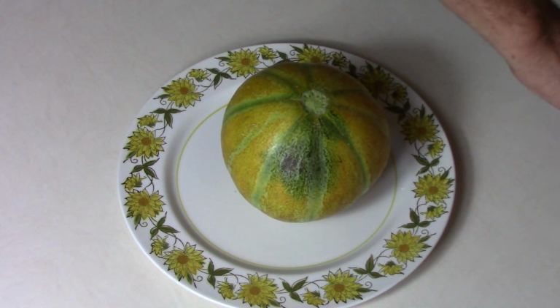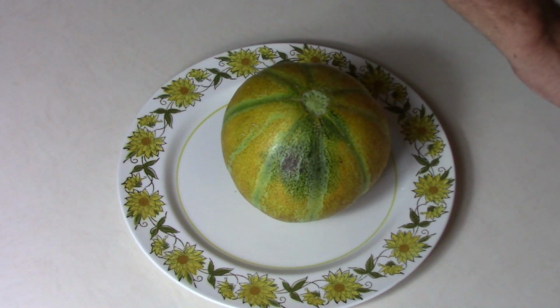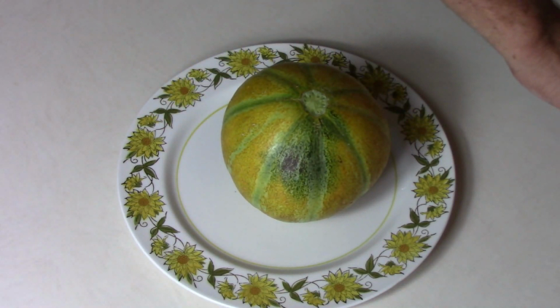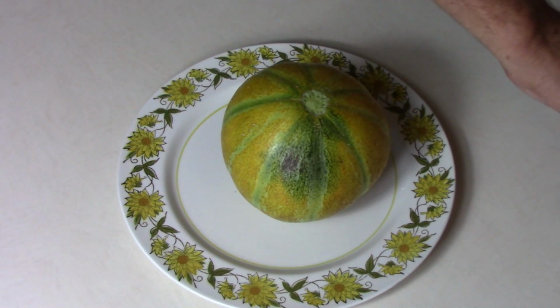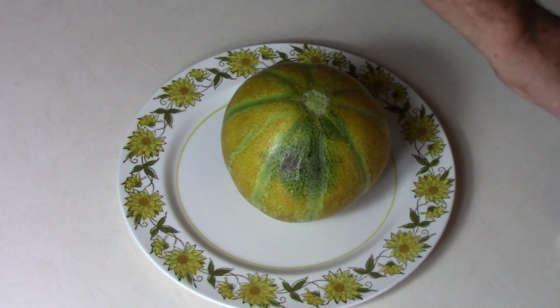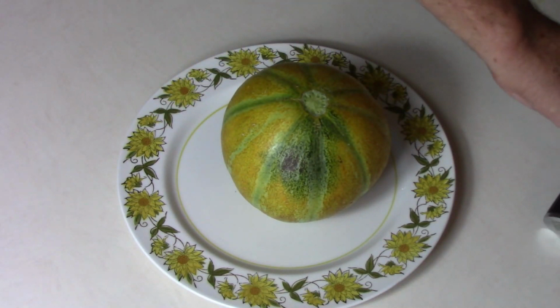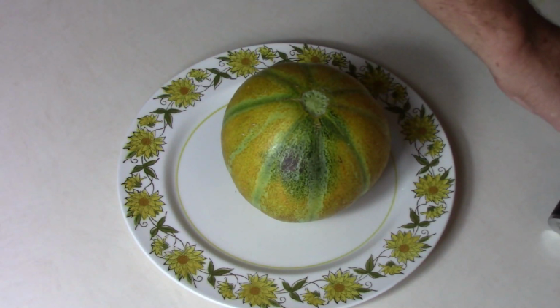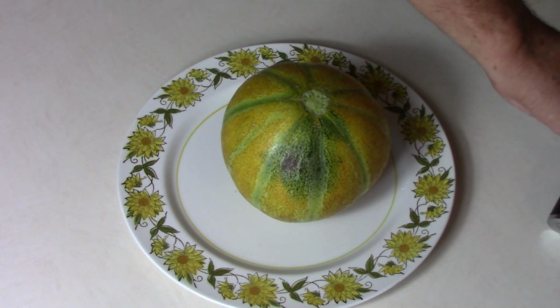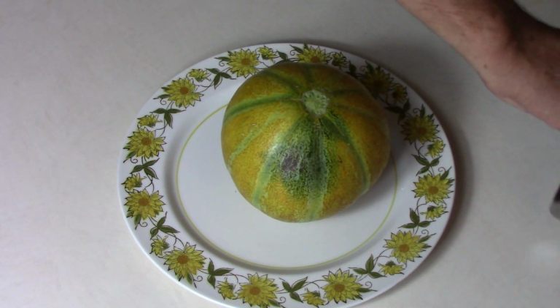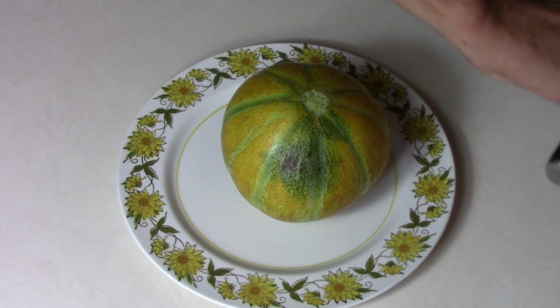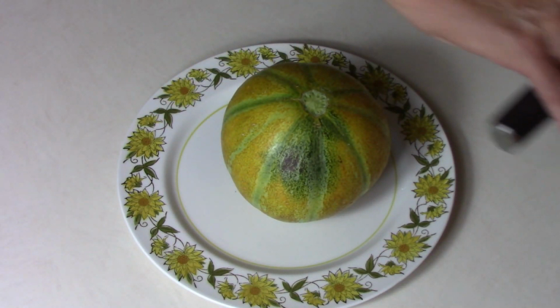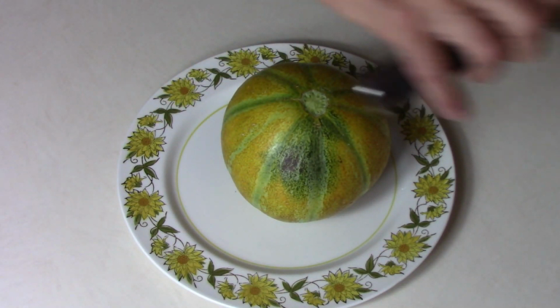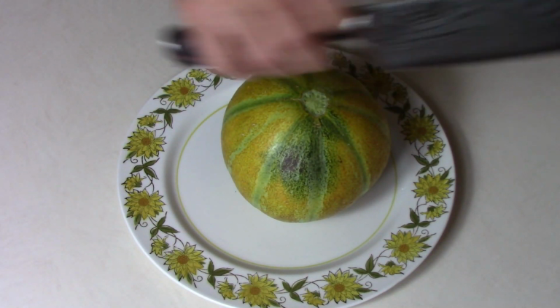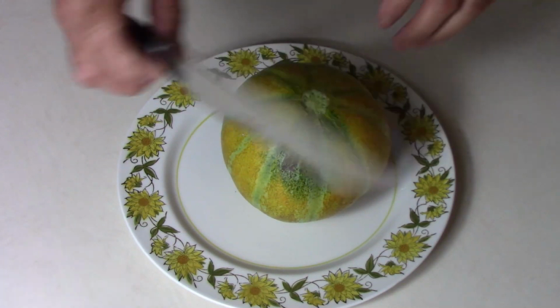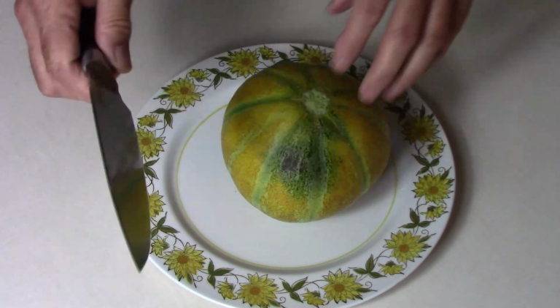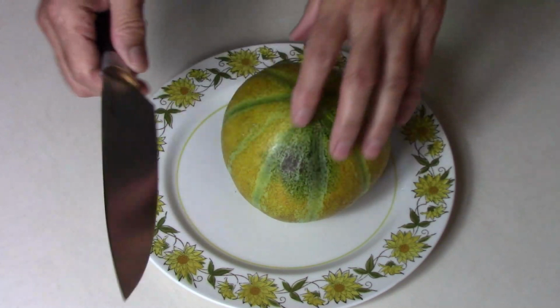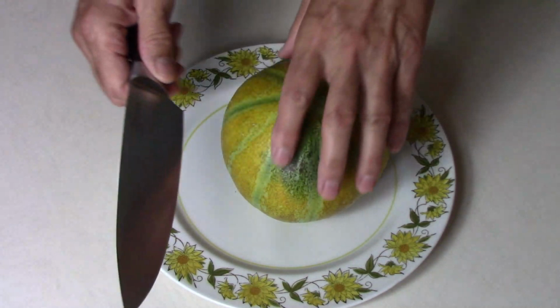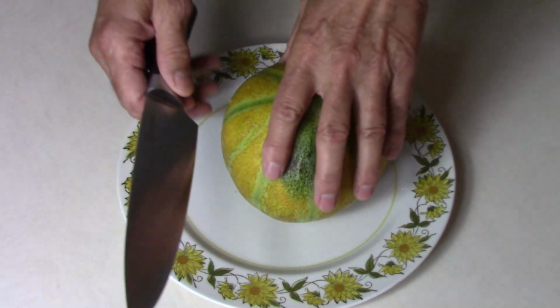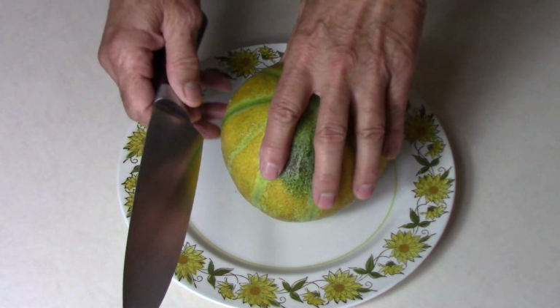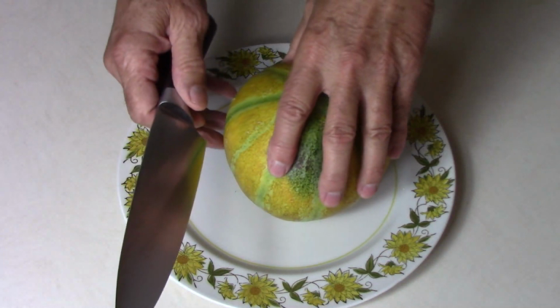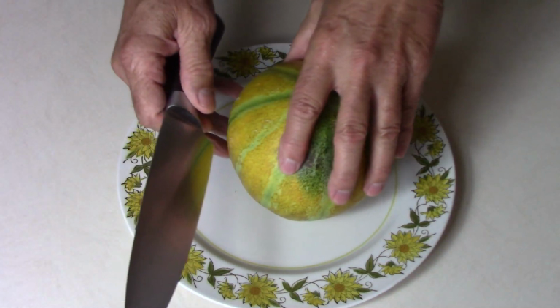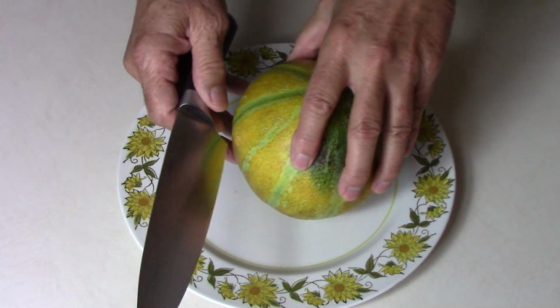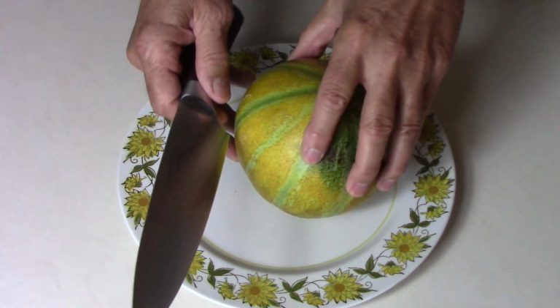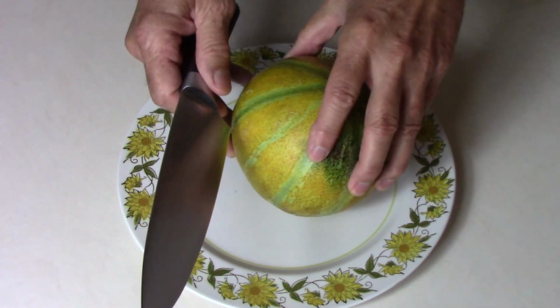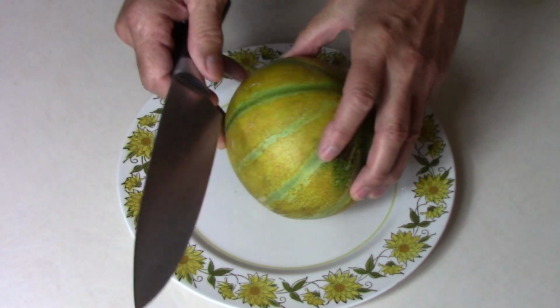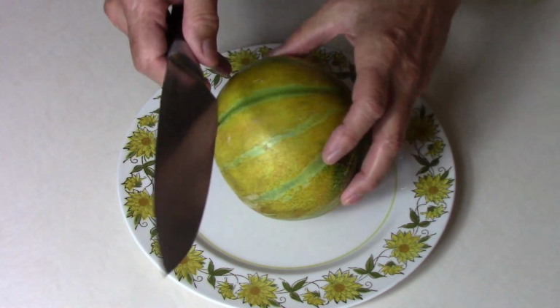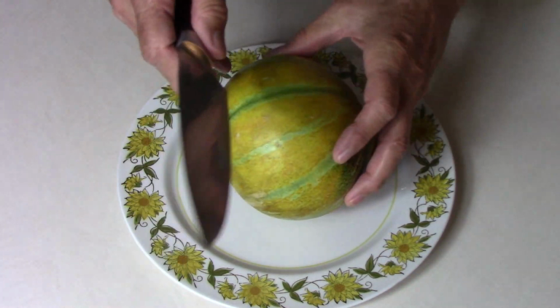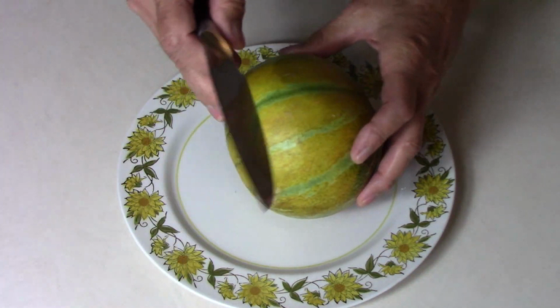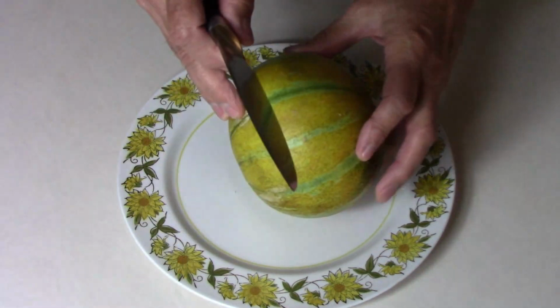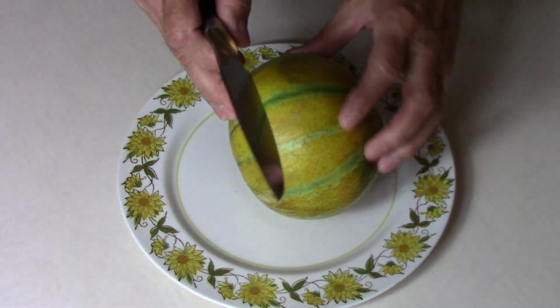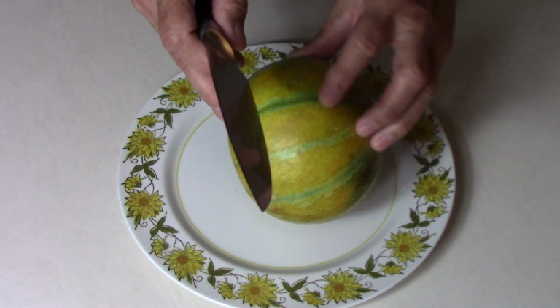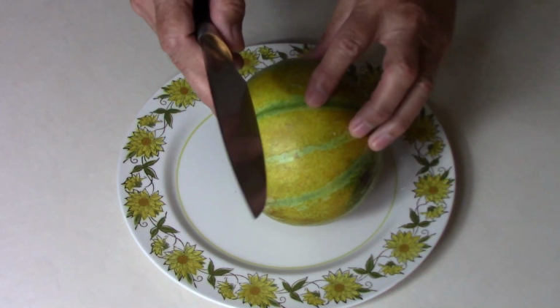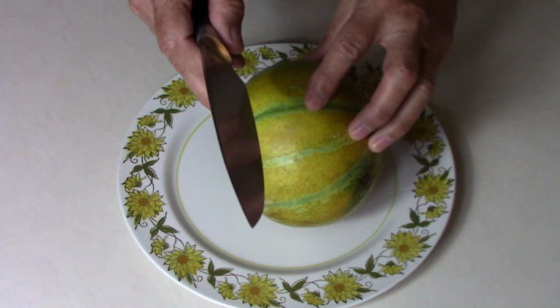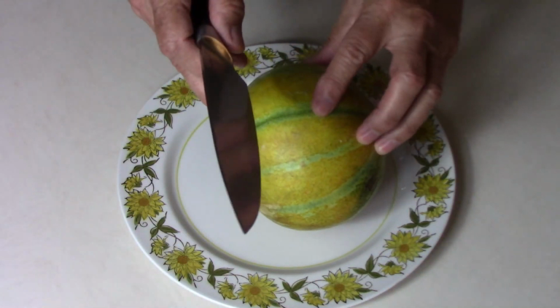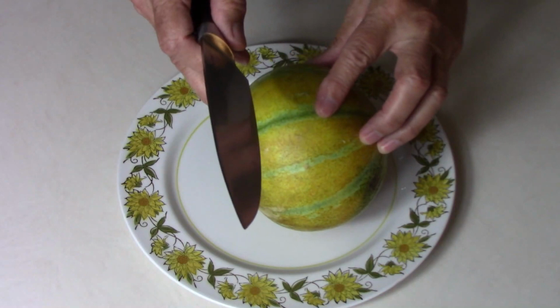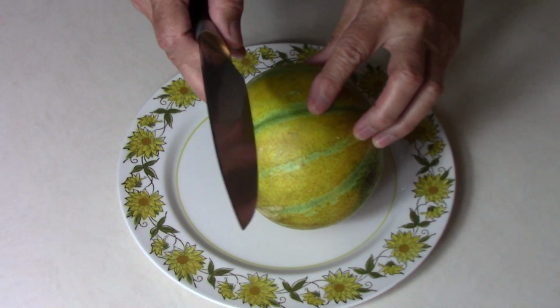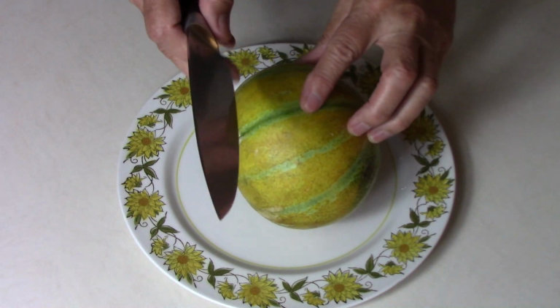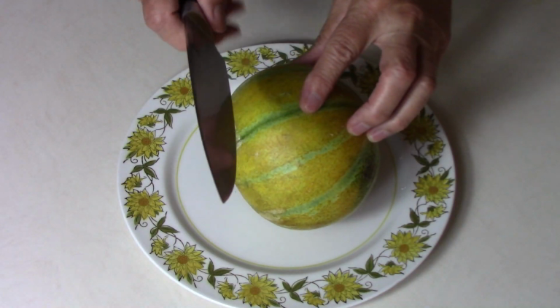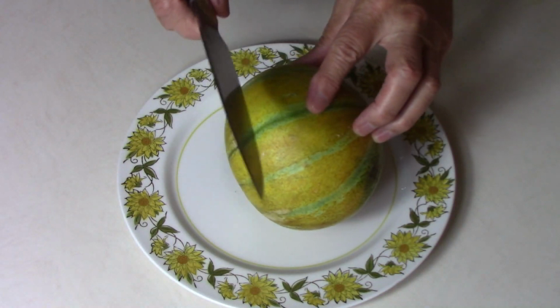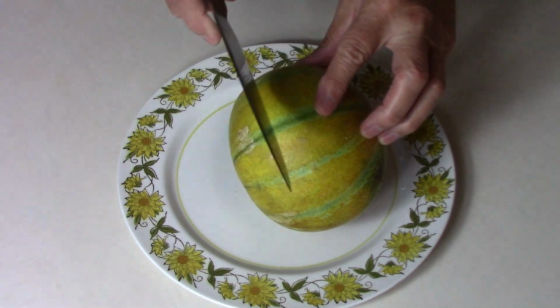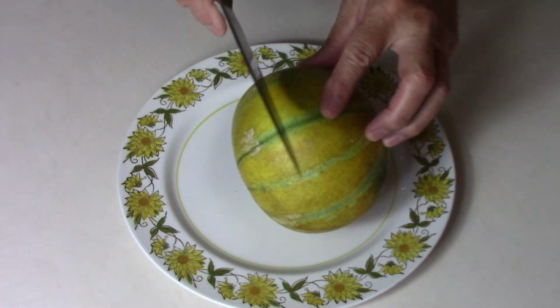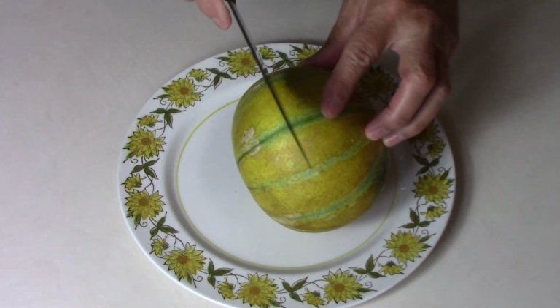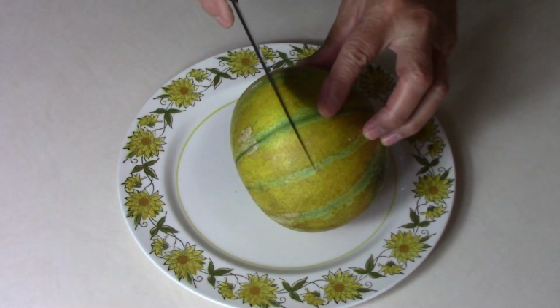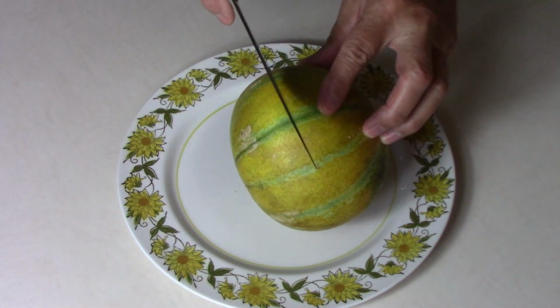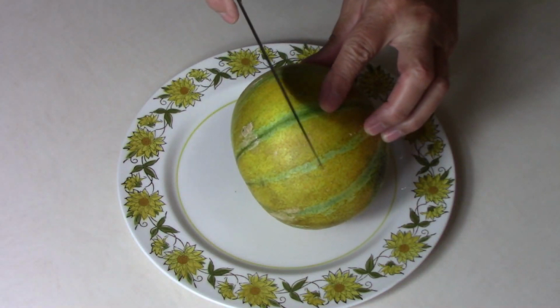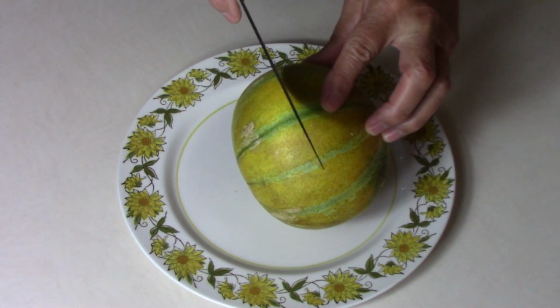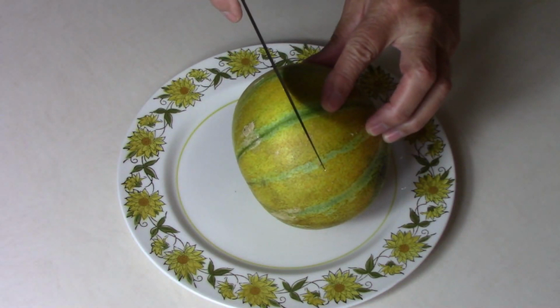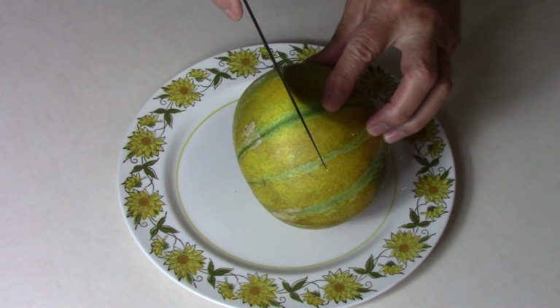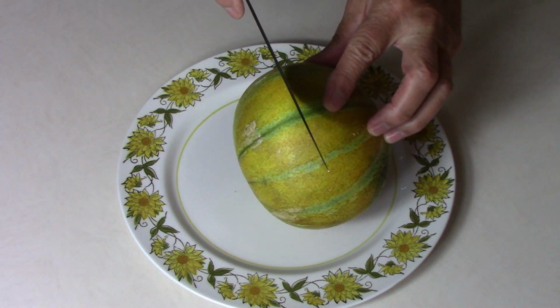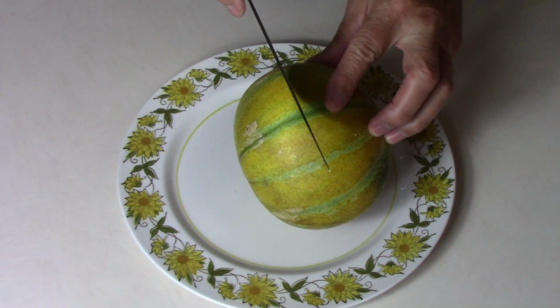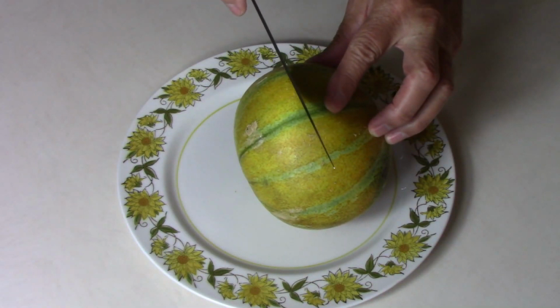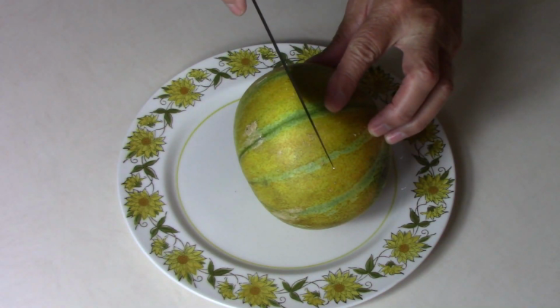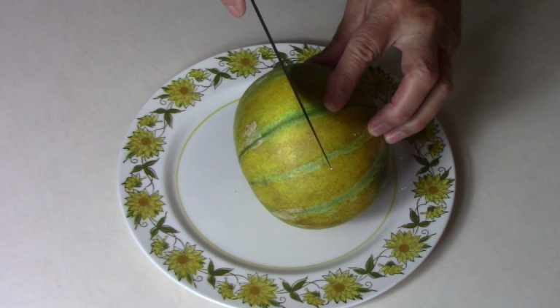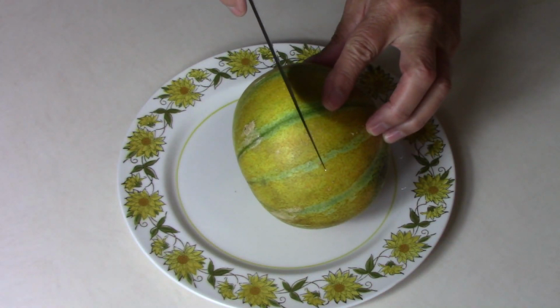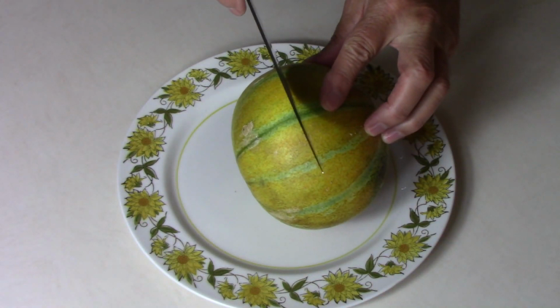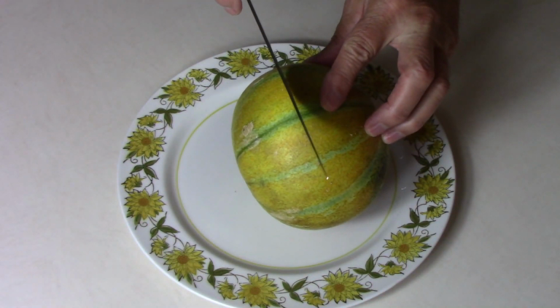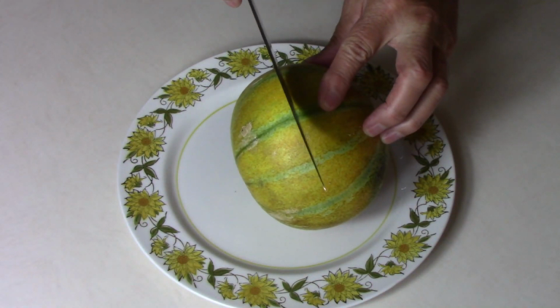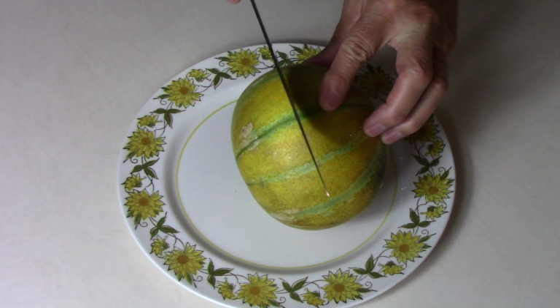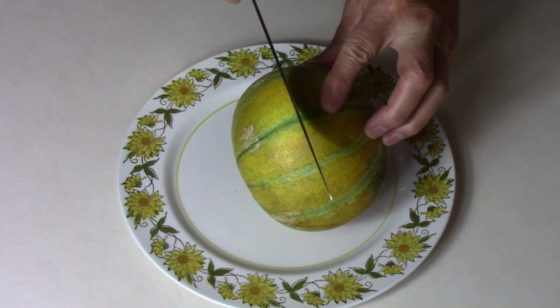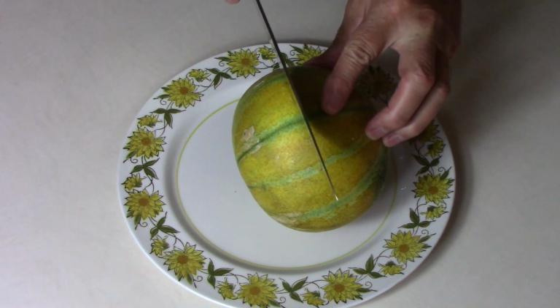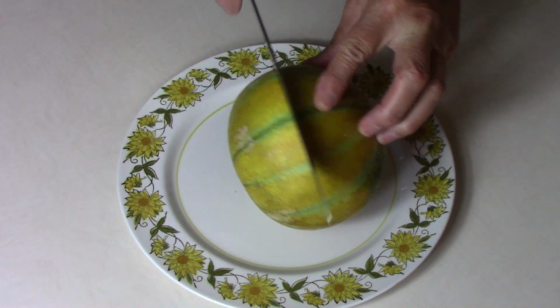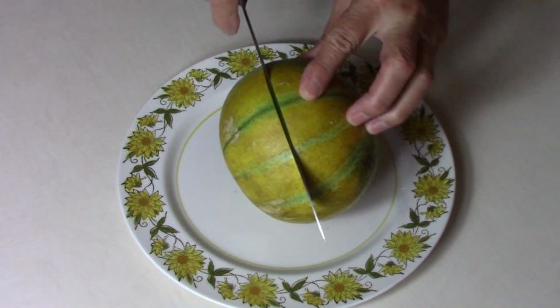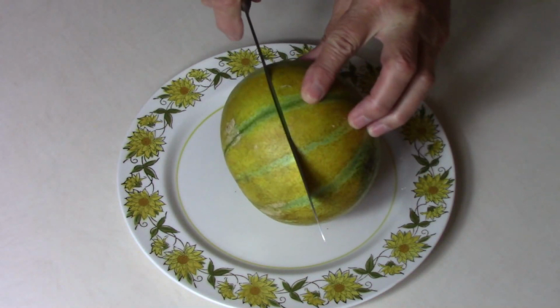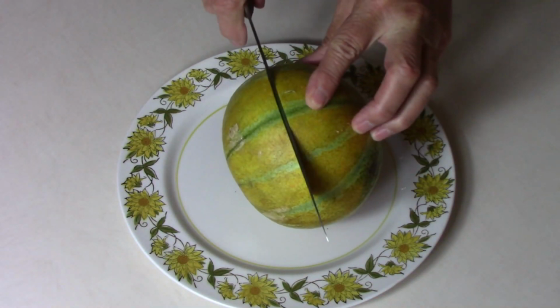First thing I'm going to do is cut into it. This is a very sharp knife, so I'm going to be careful with that.